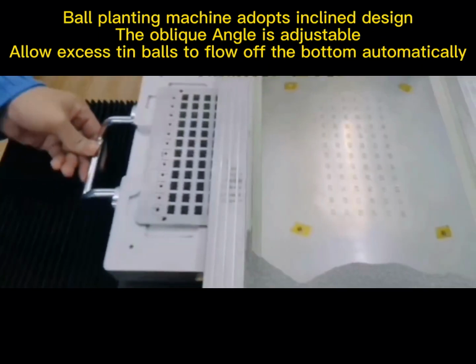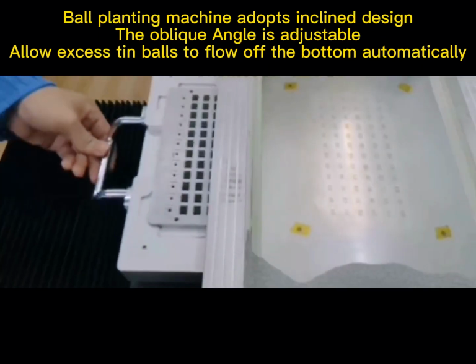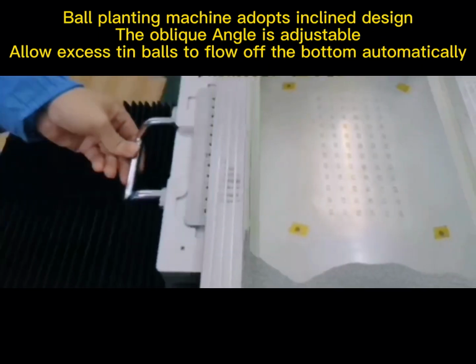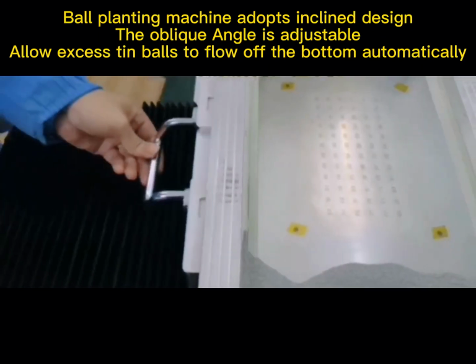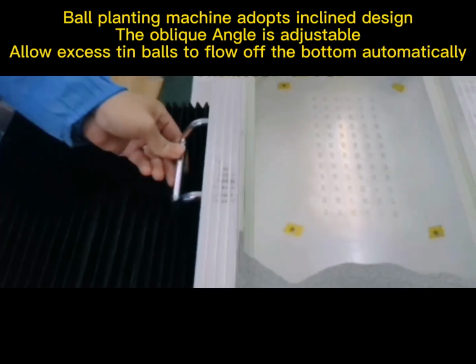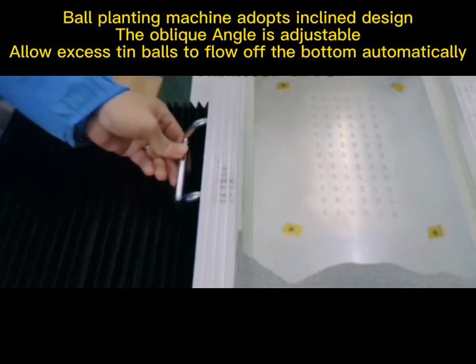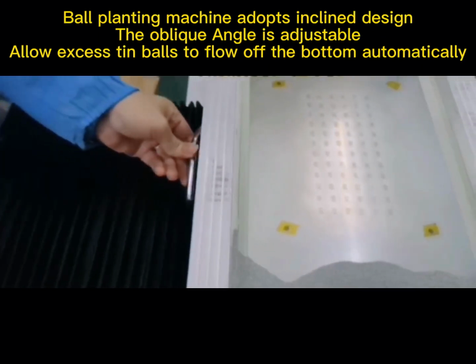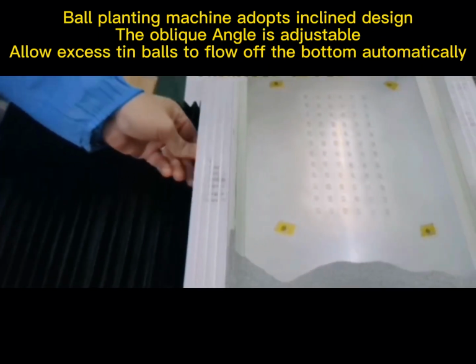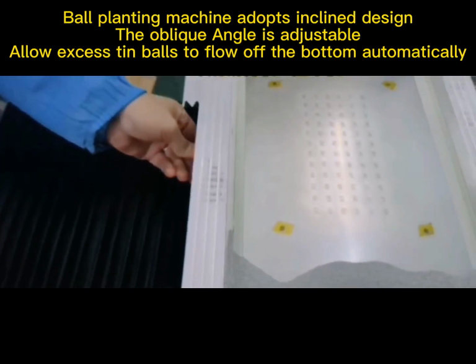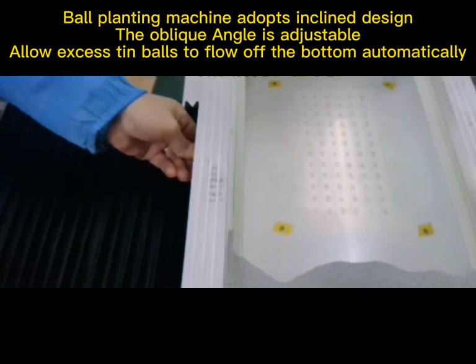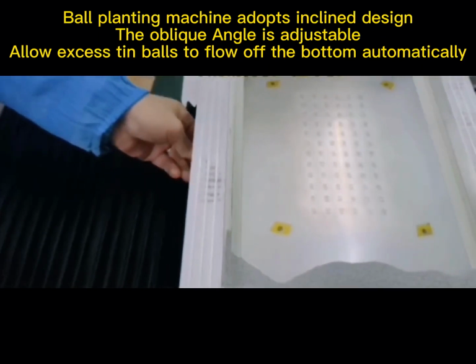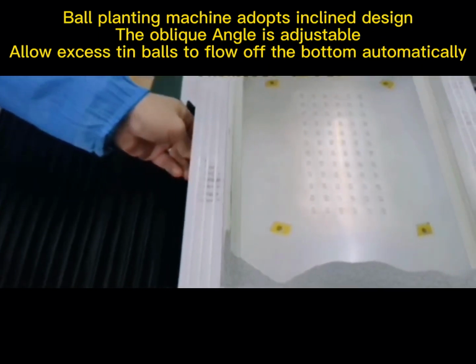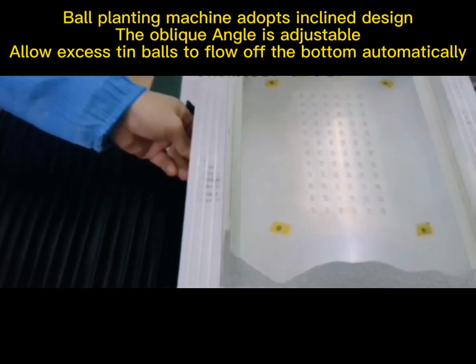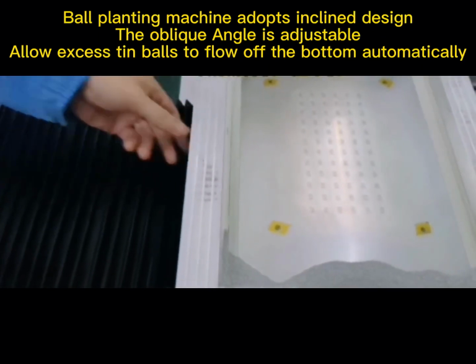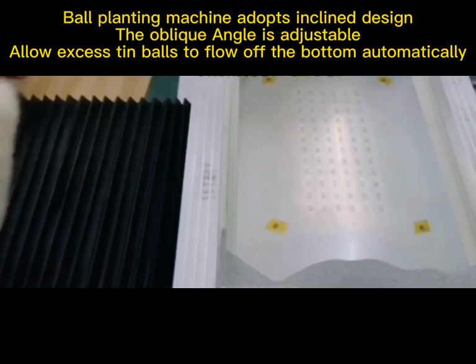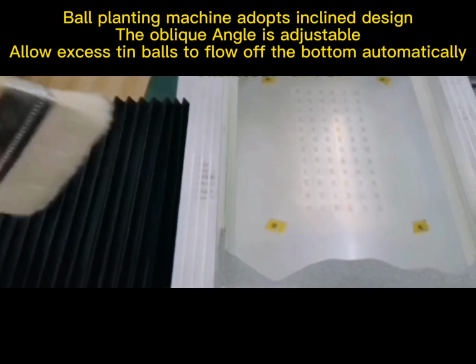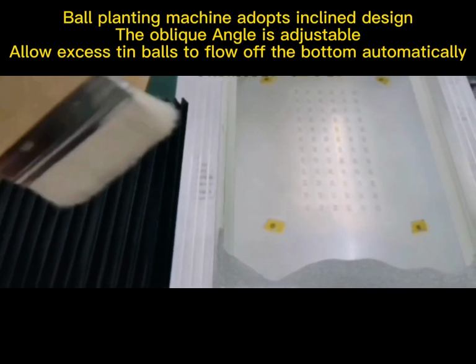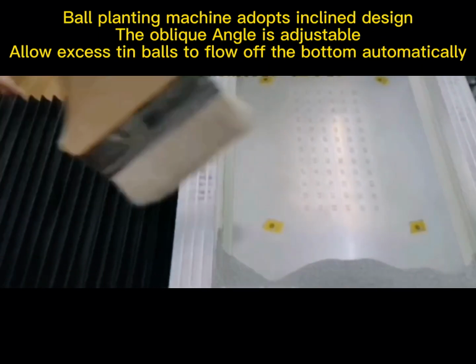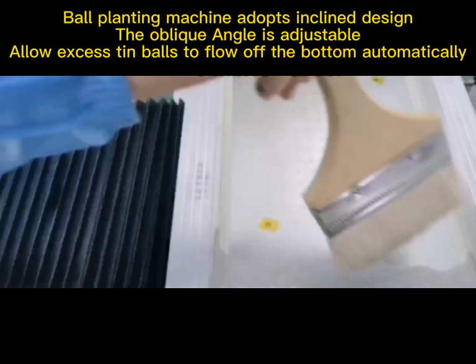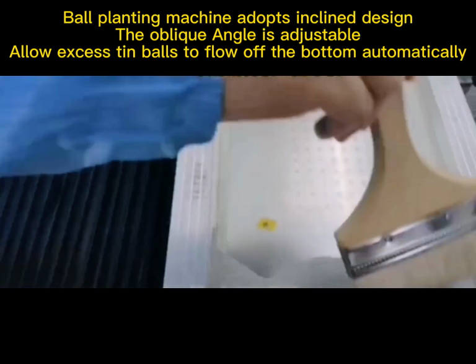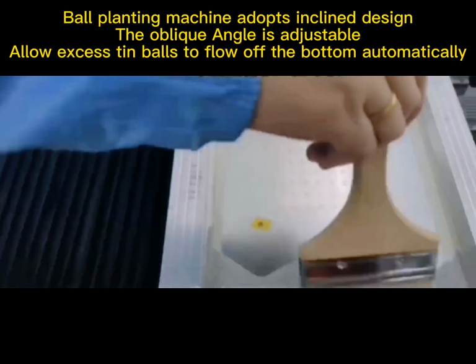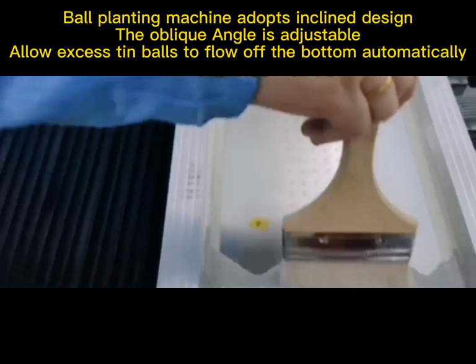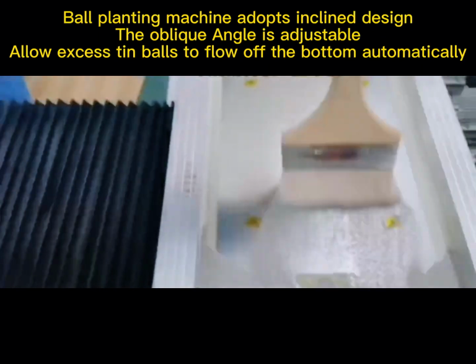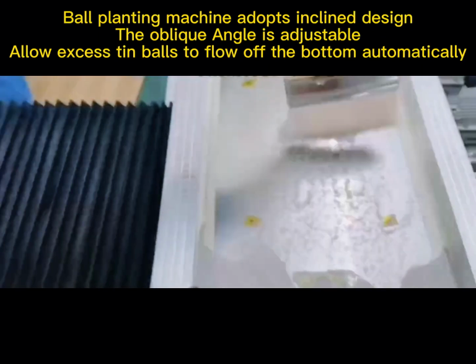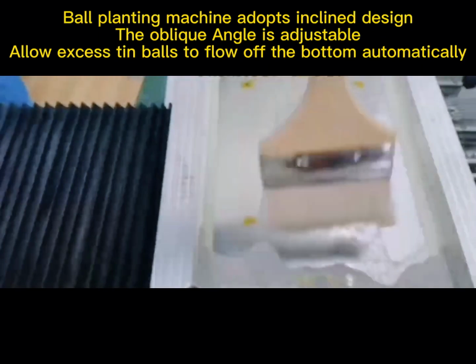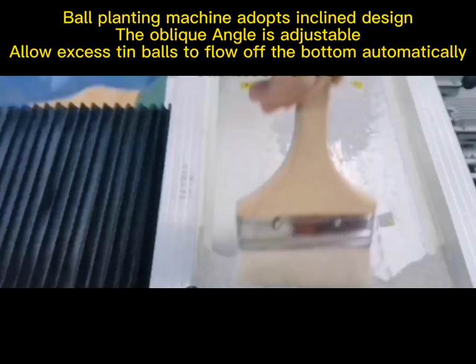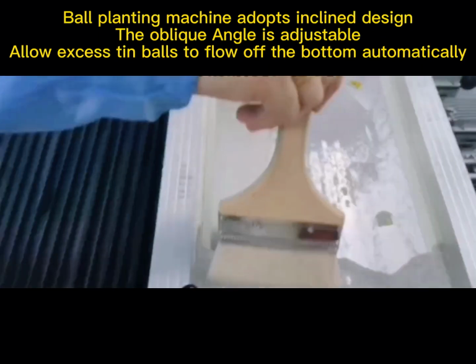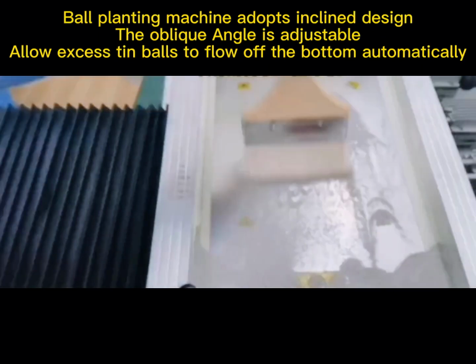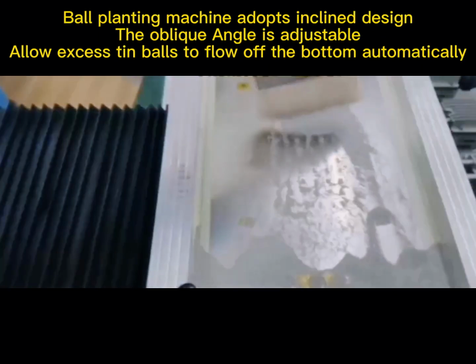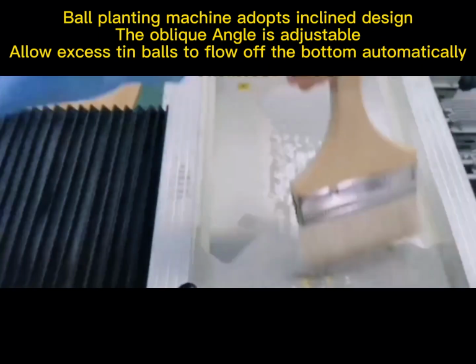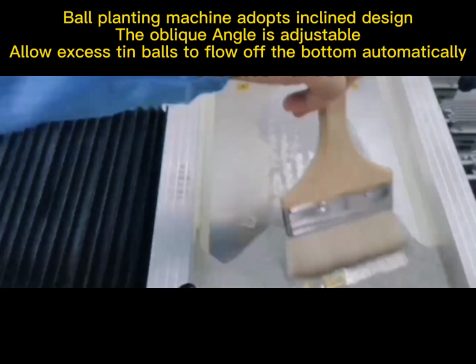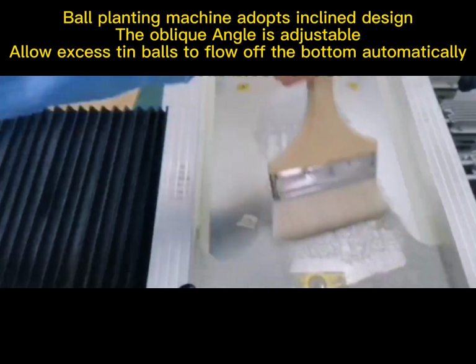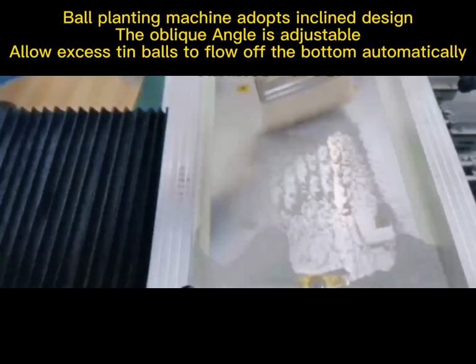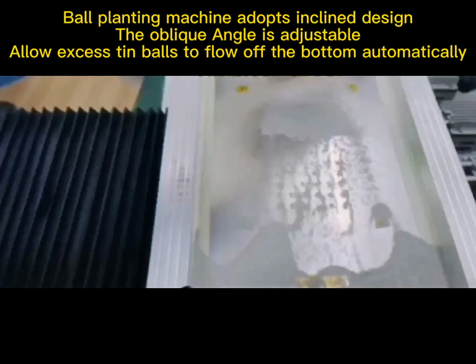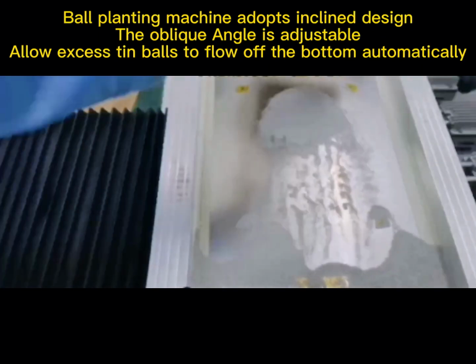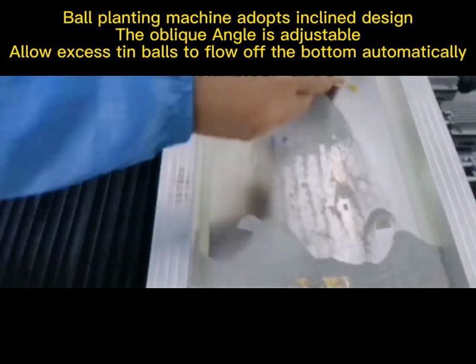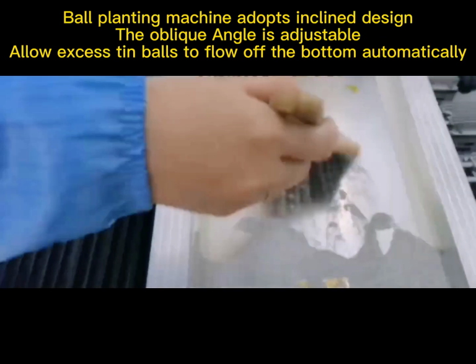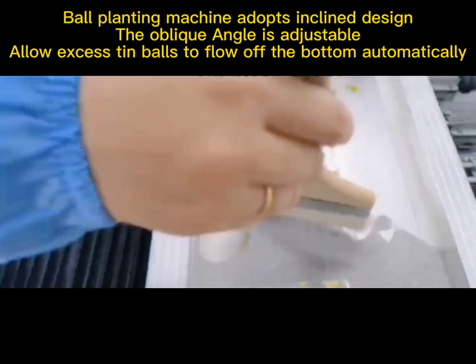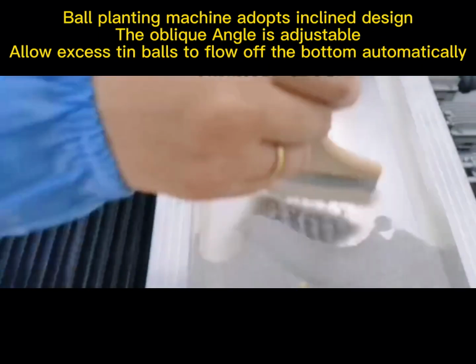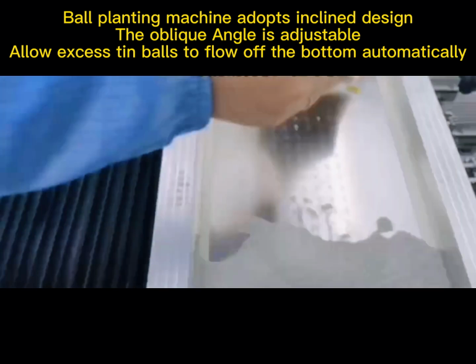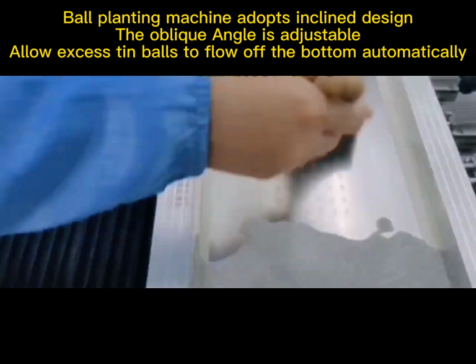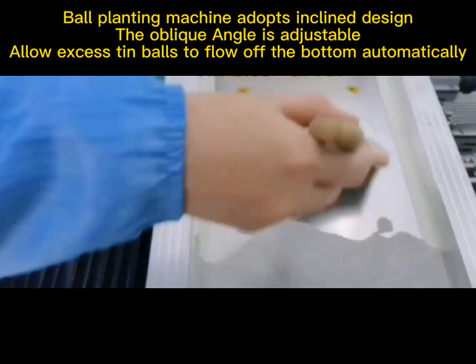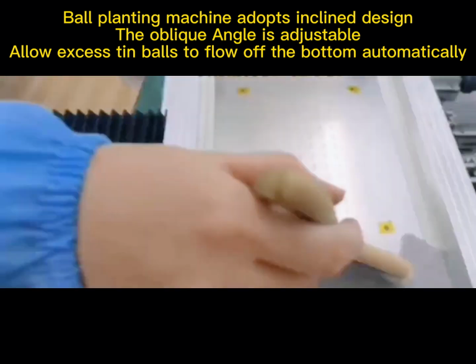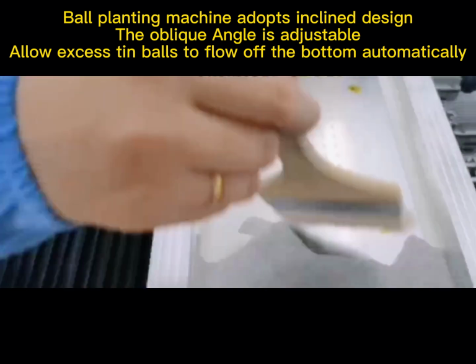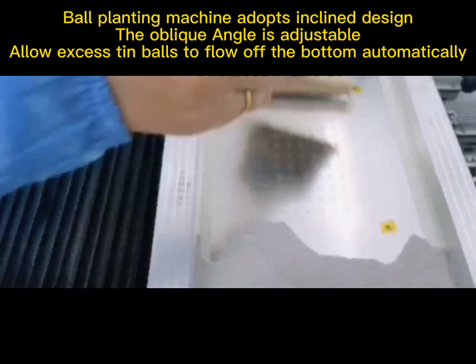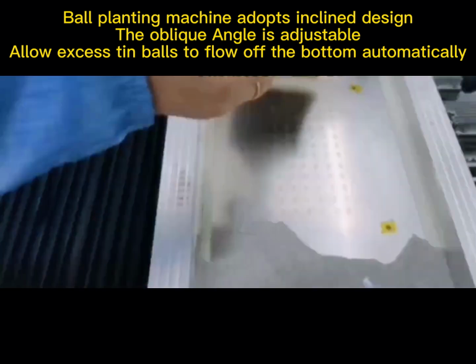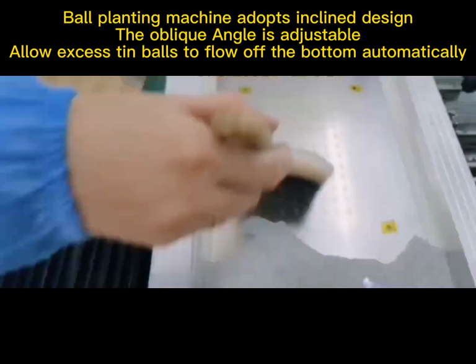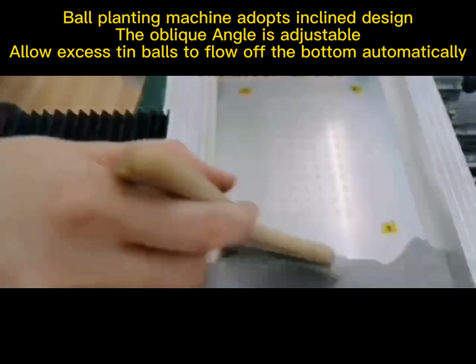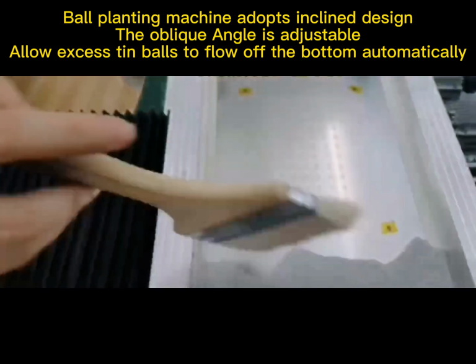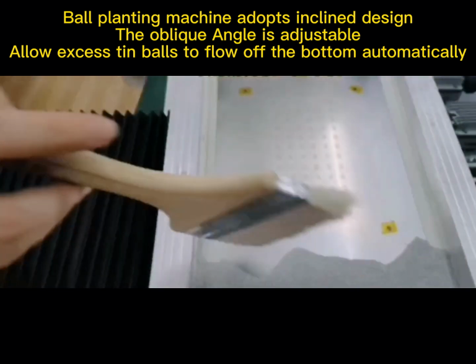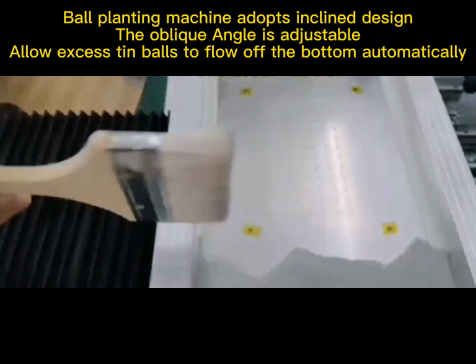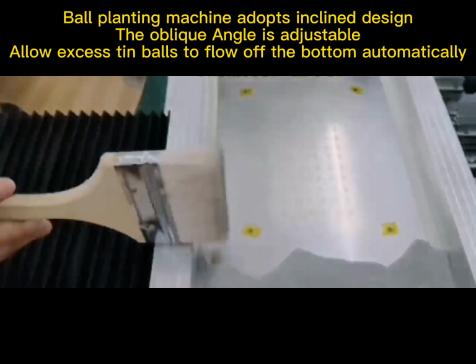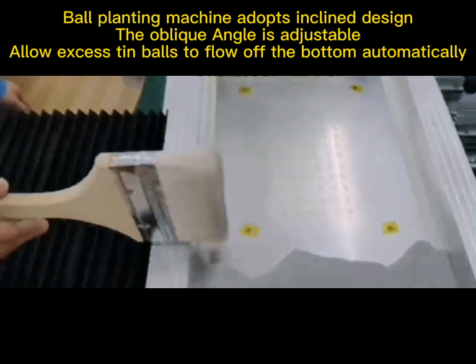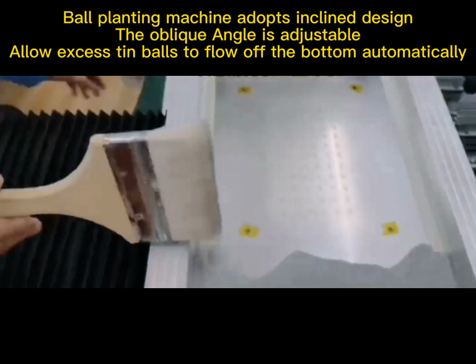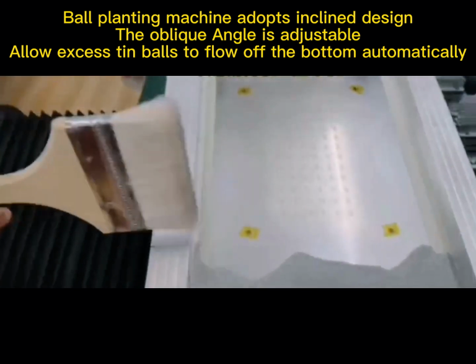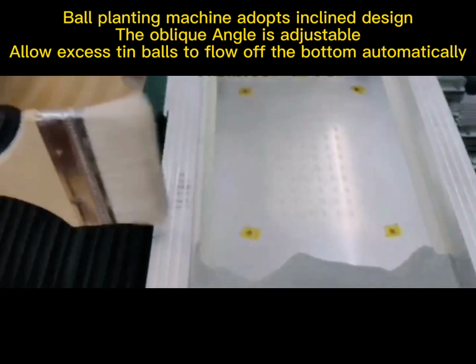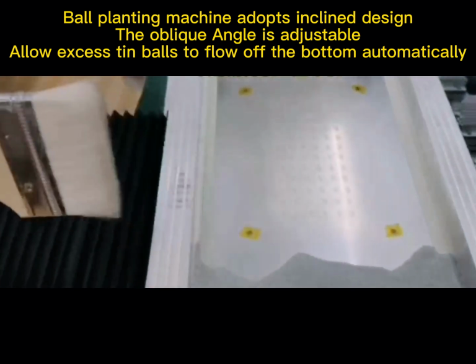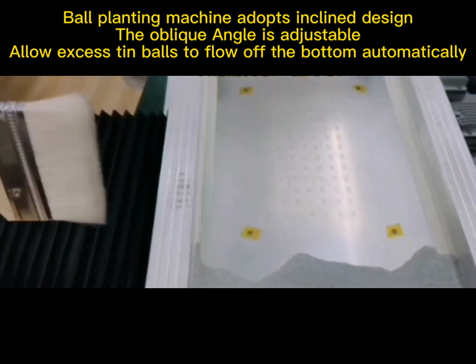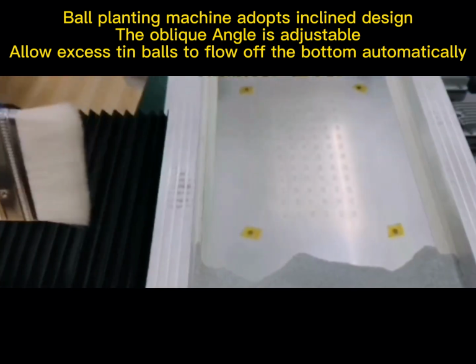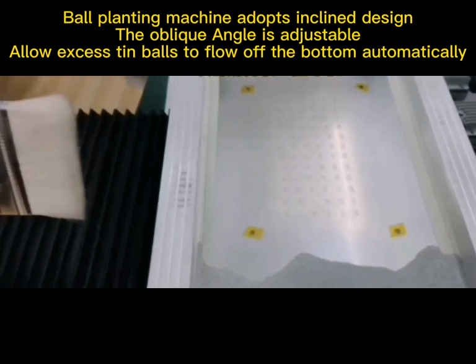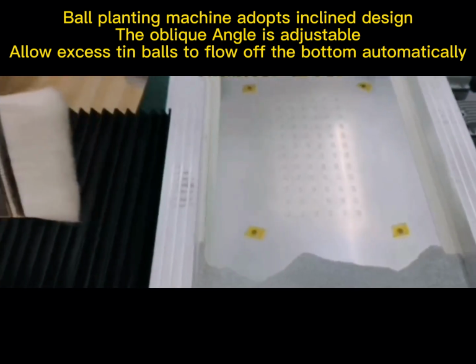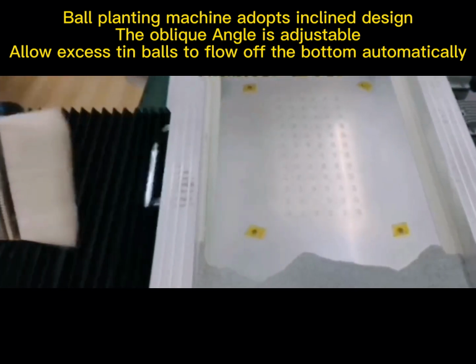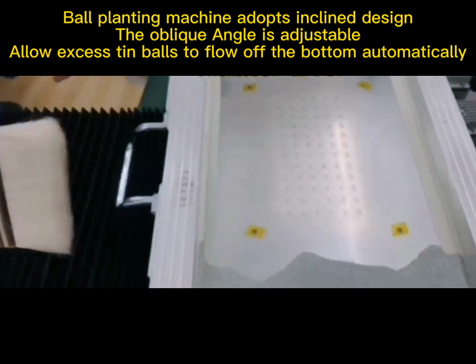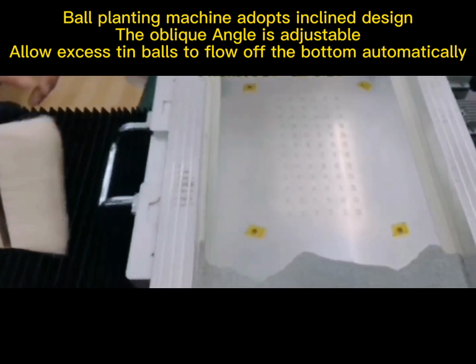The ball planting machine adopts an inclined design. The oblique angle is adjustable, allowing excess tin balls to flow off the bottom automatically.